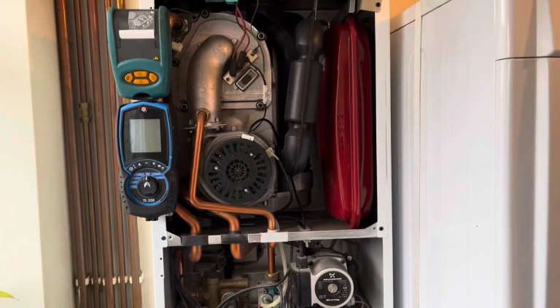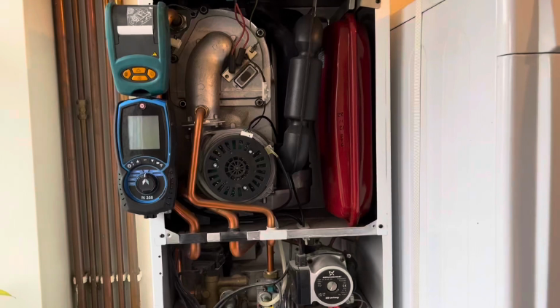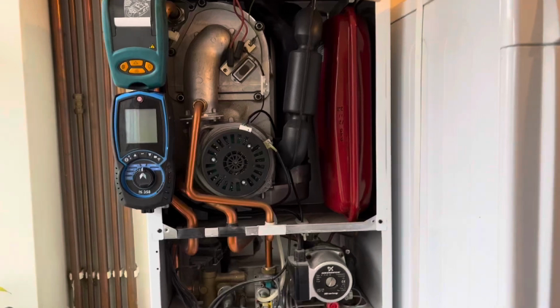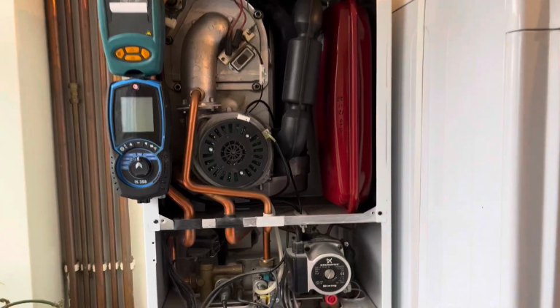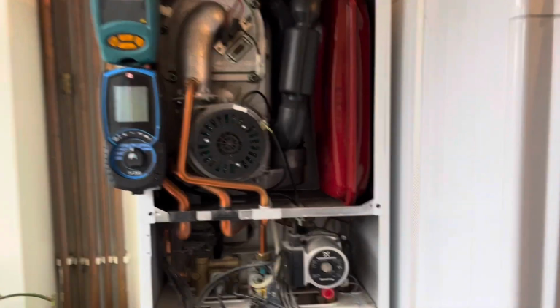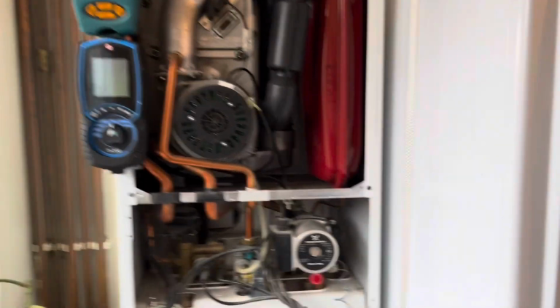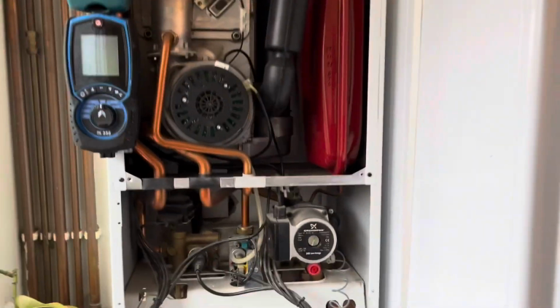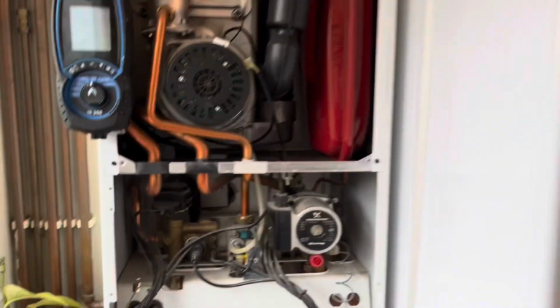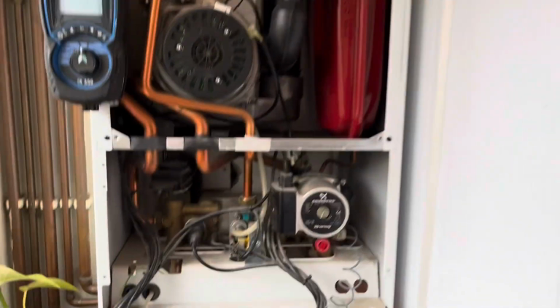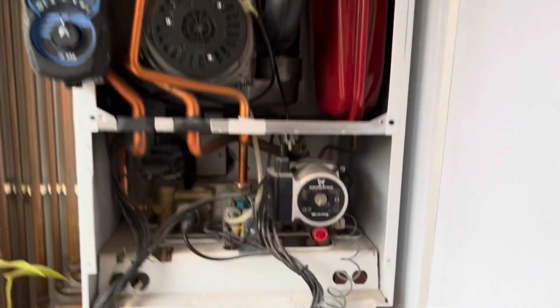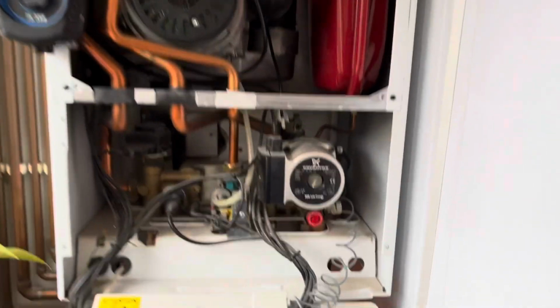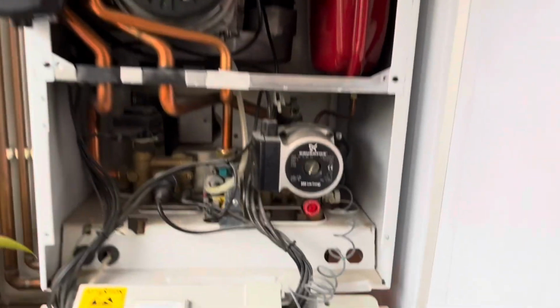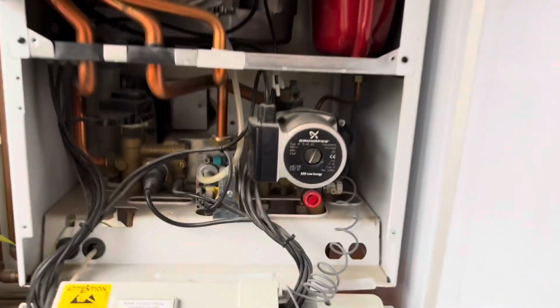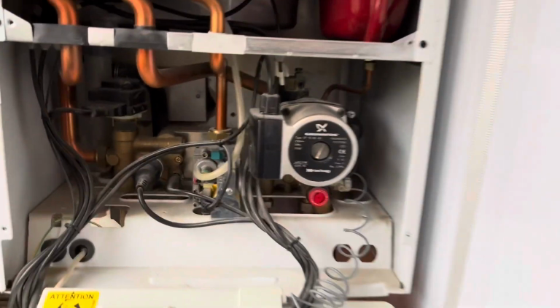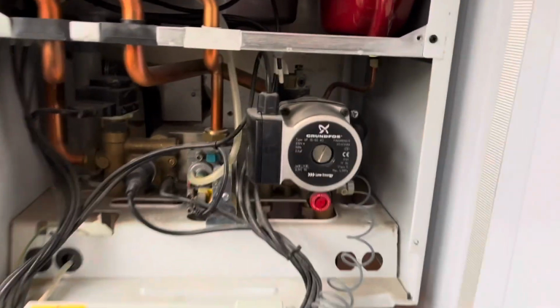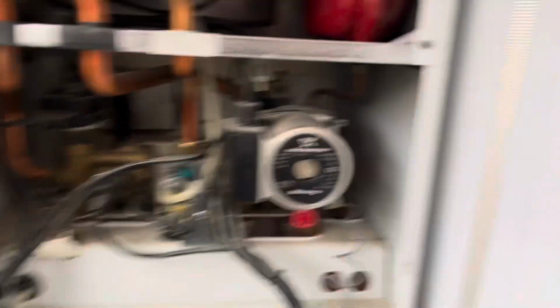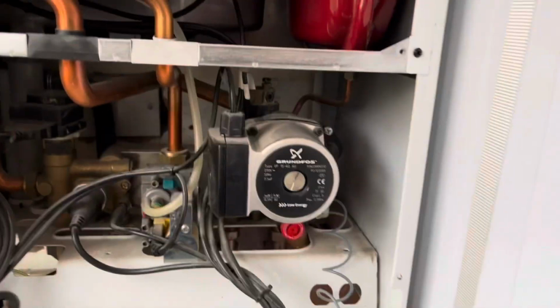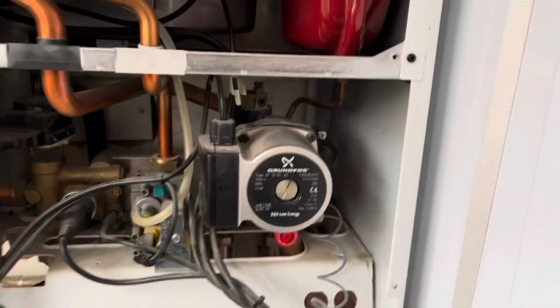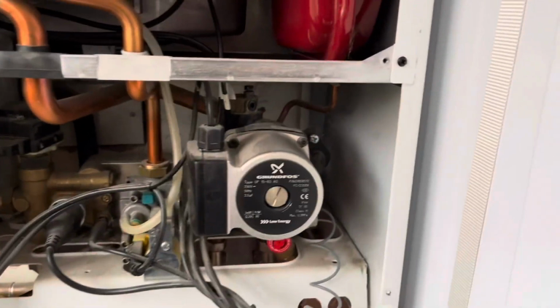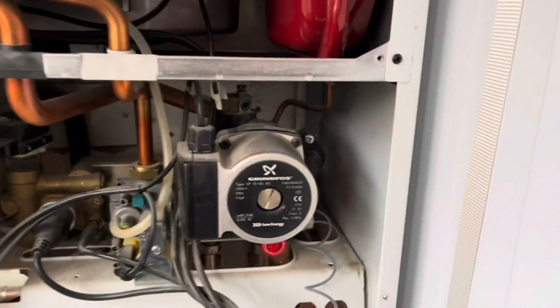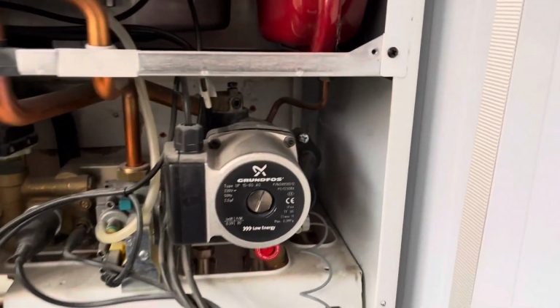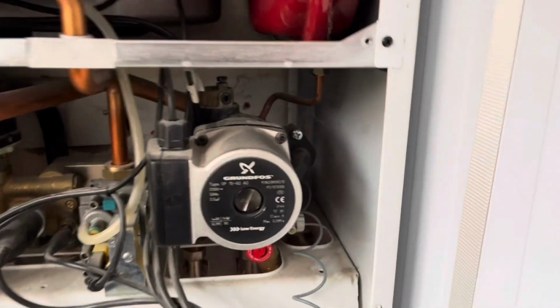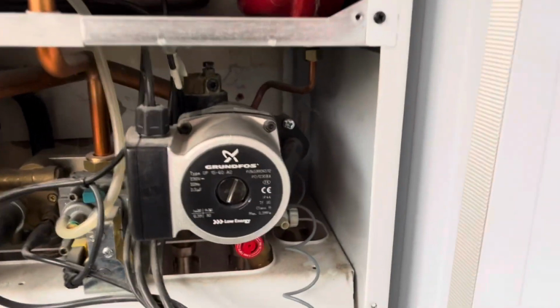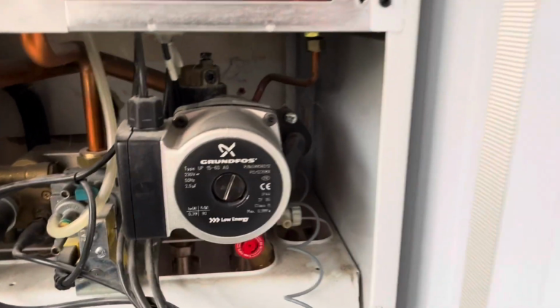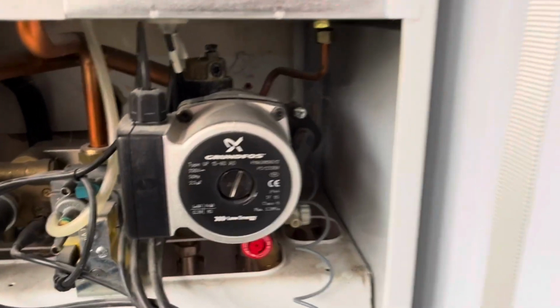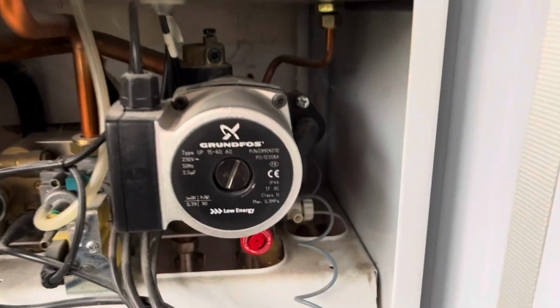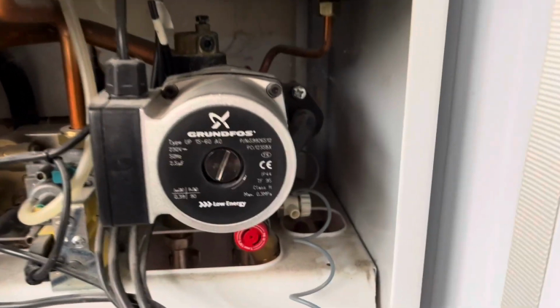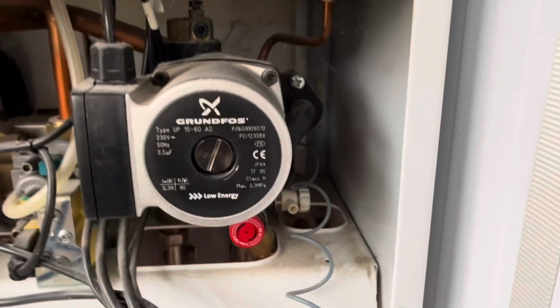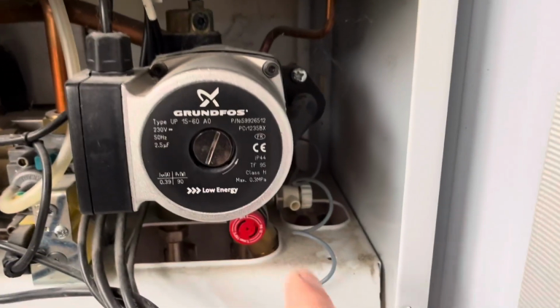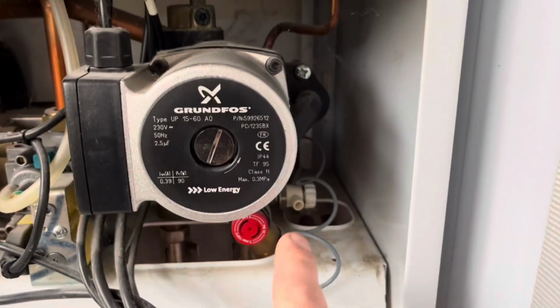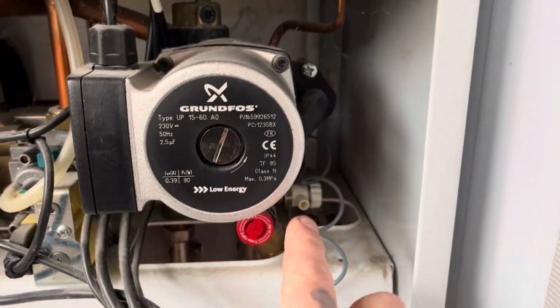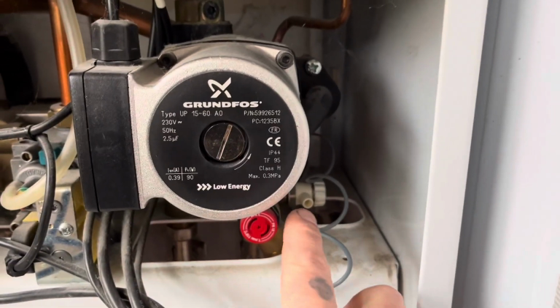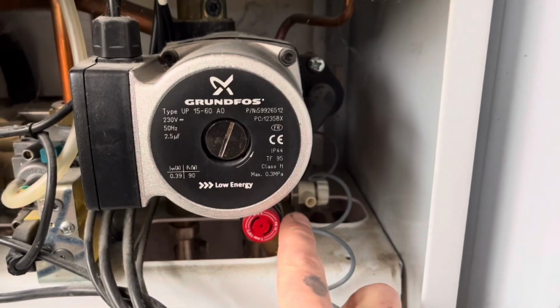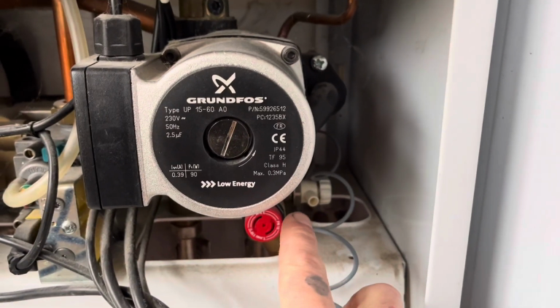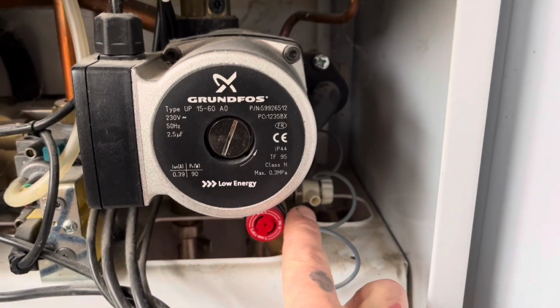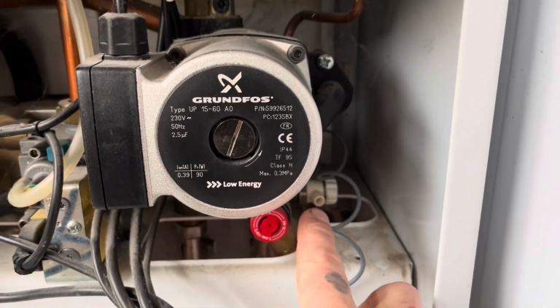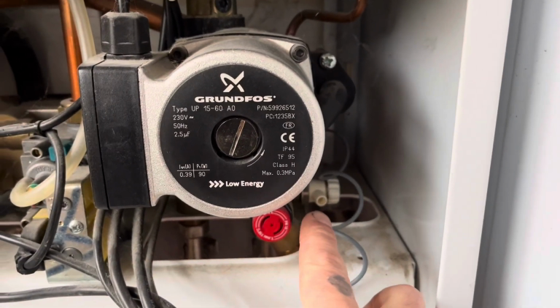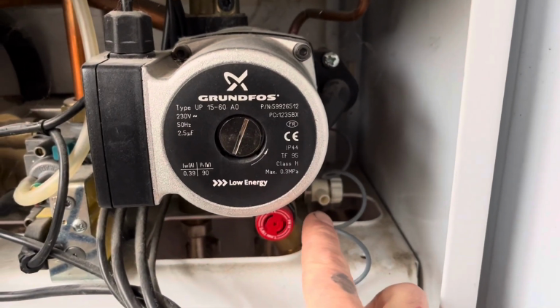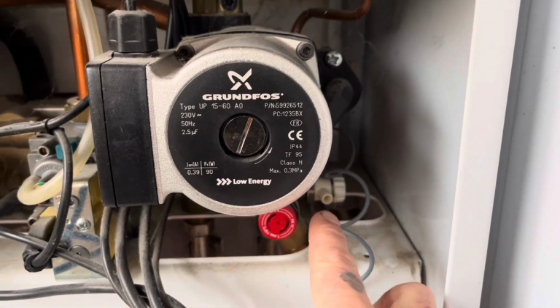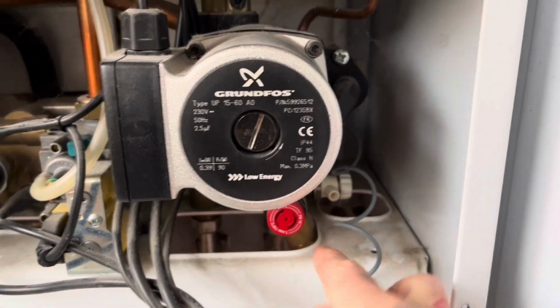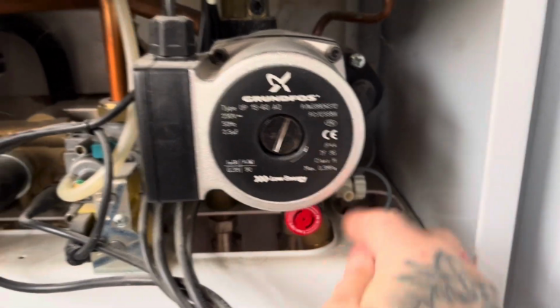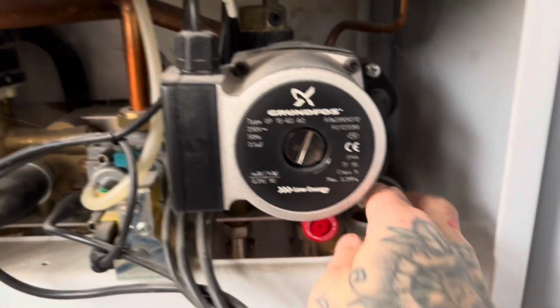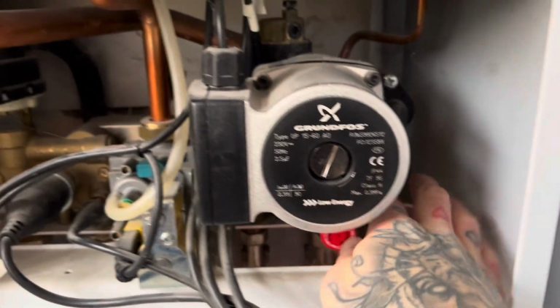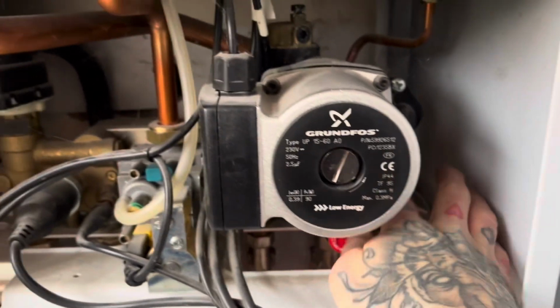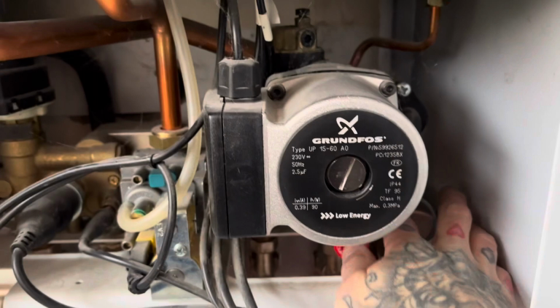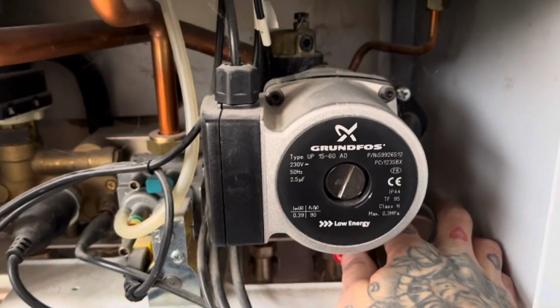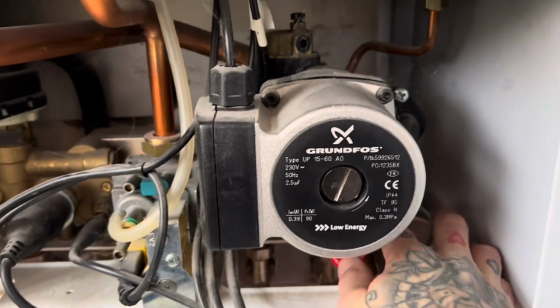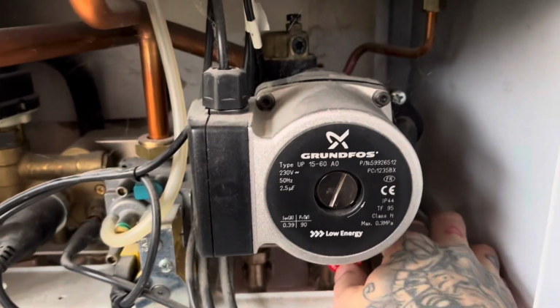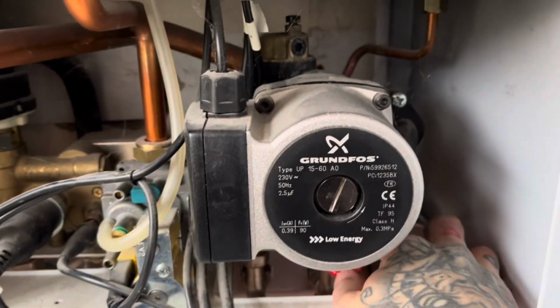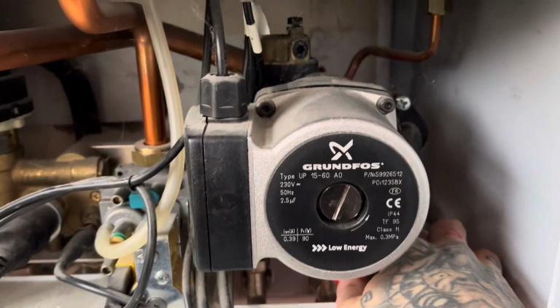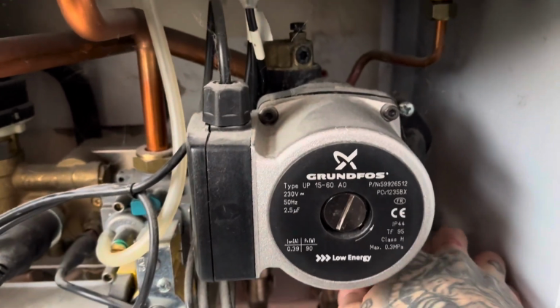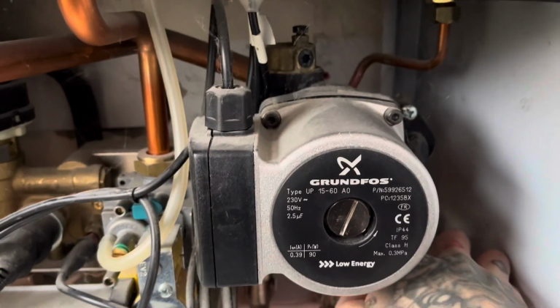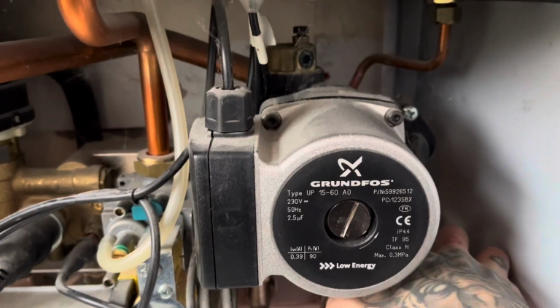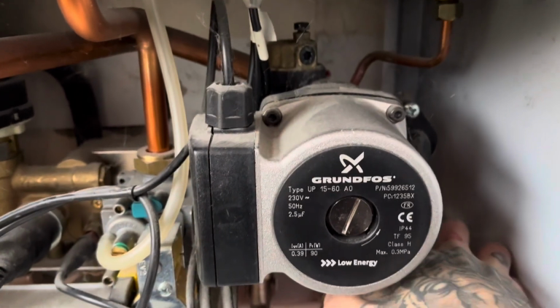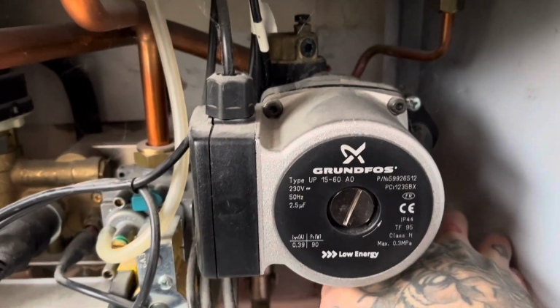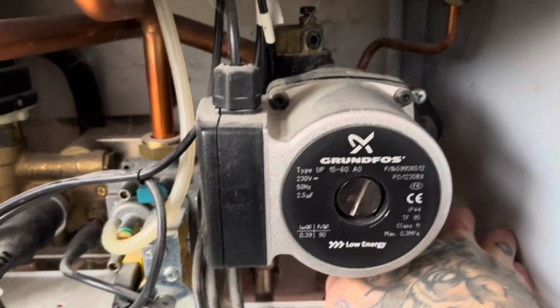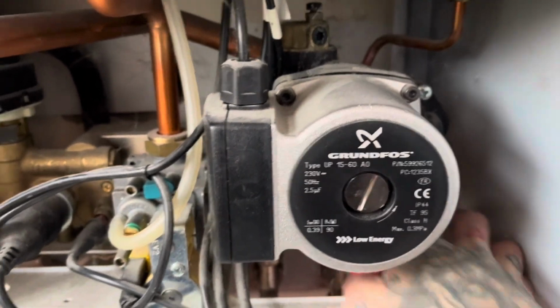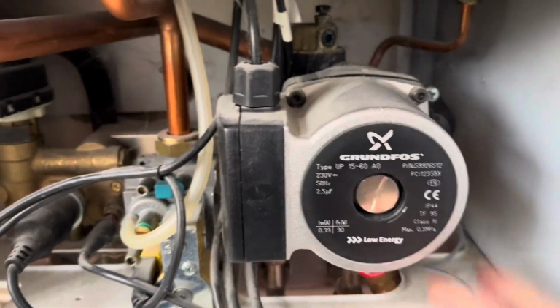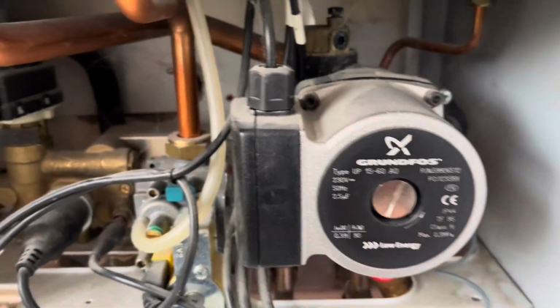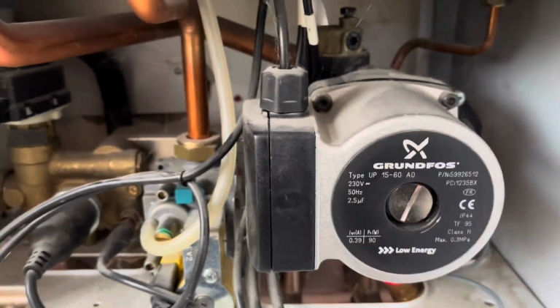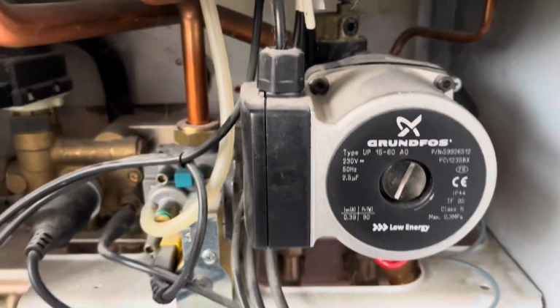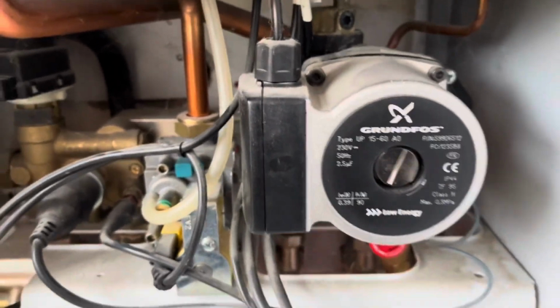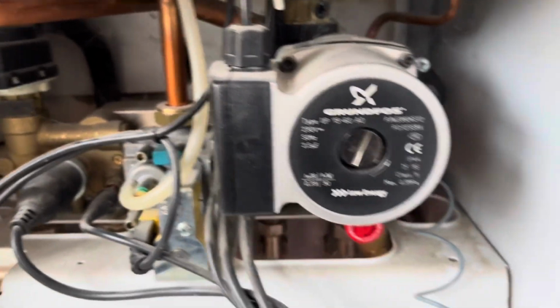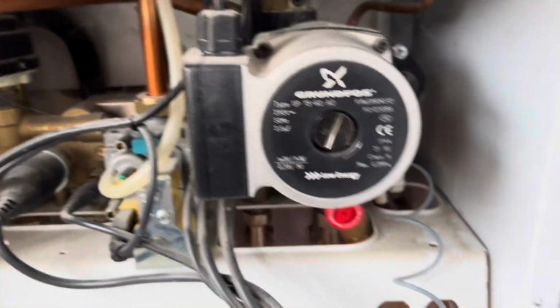This is how to recharge an expansion vessel on most combi boilers. Firstly, locate the drain off on the combi boiler.